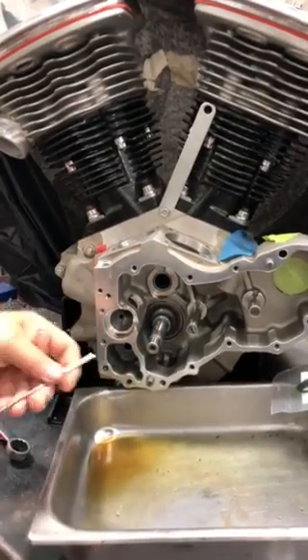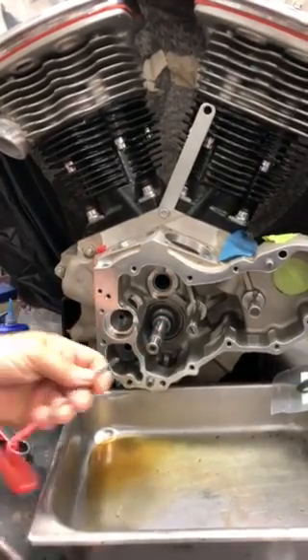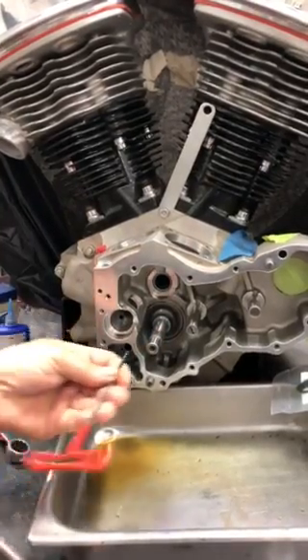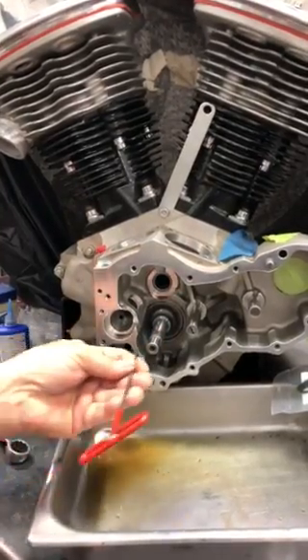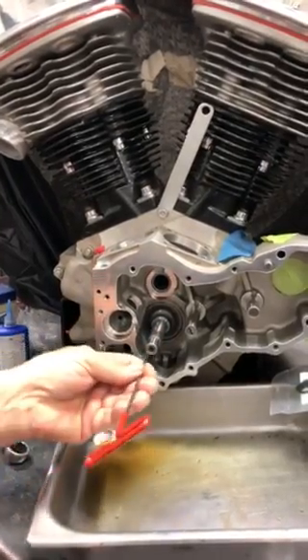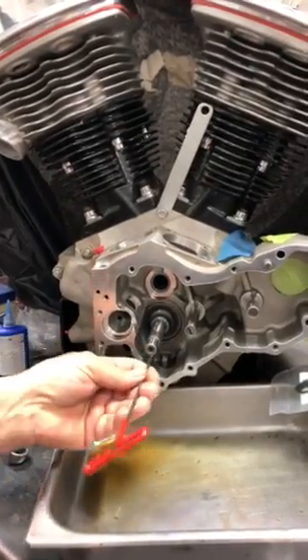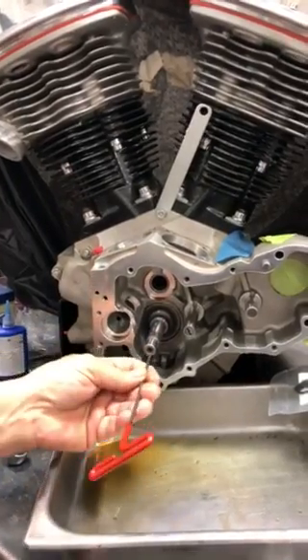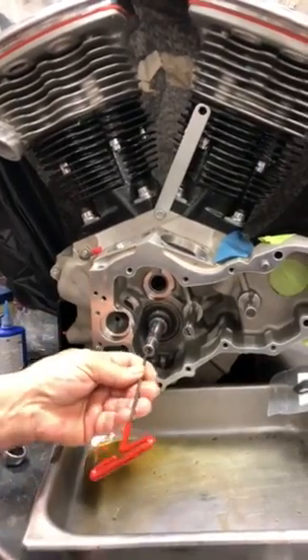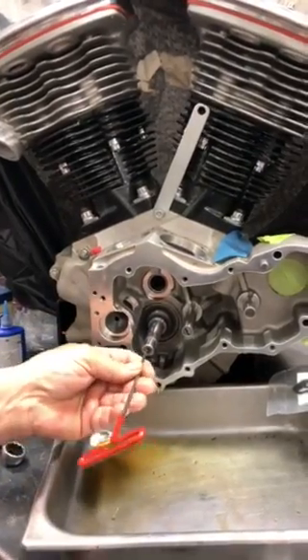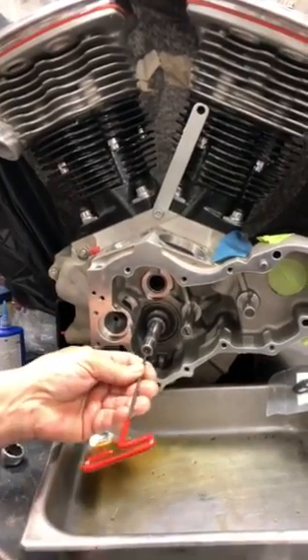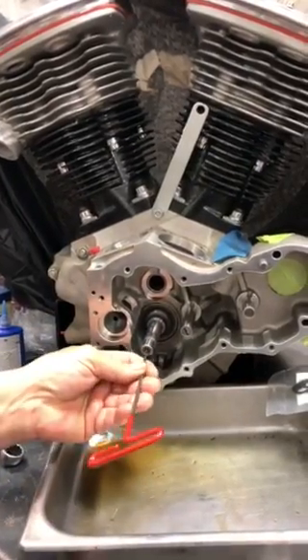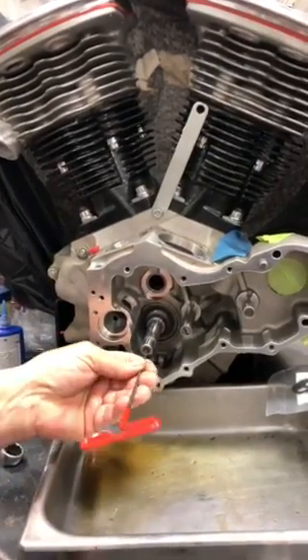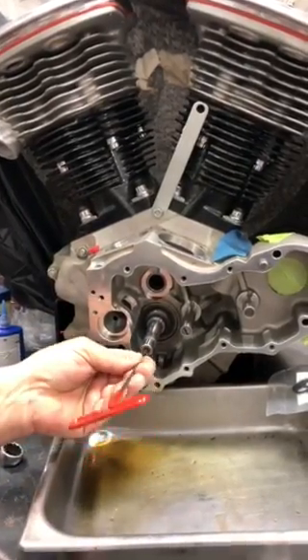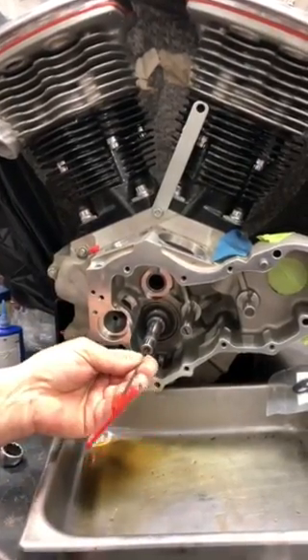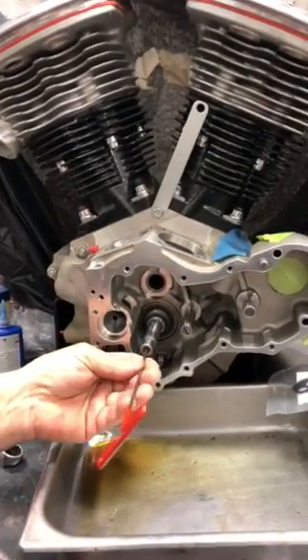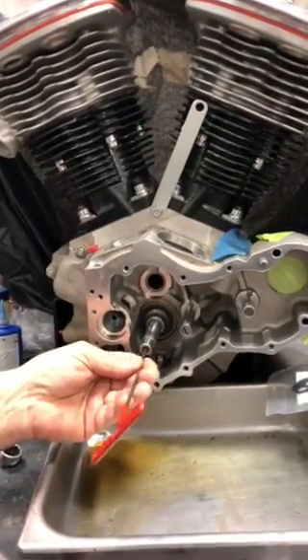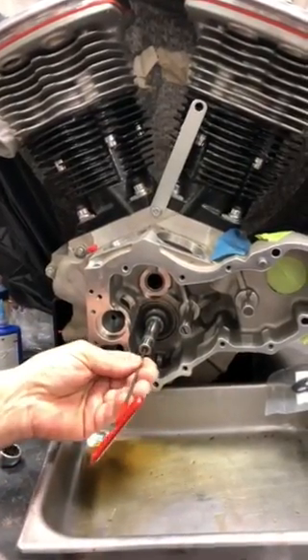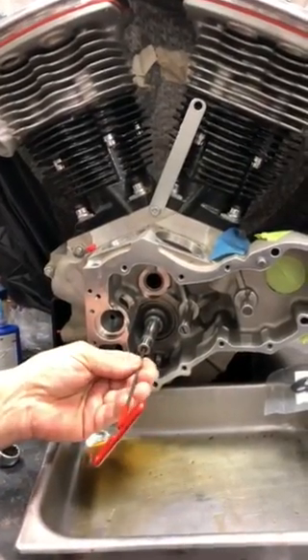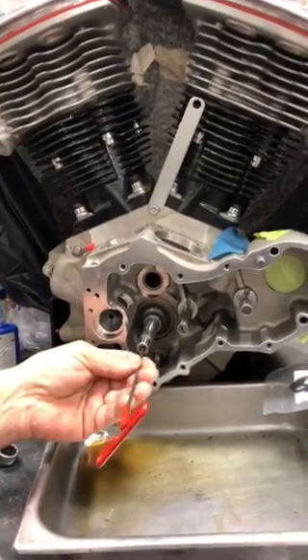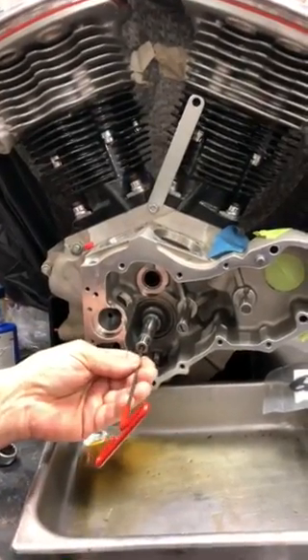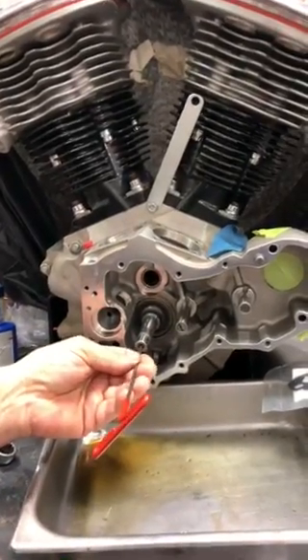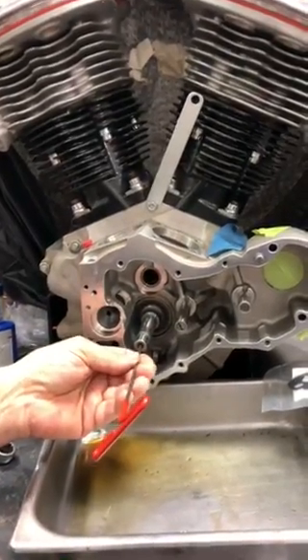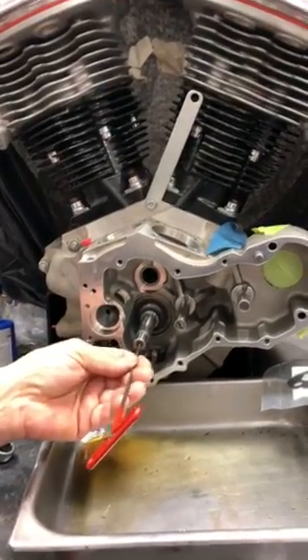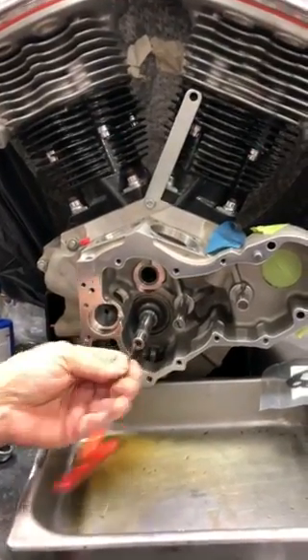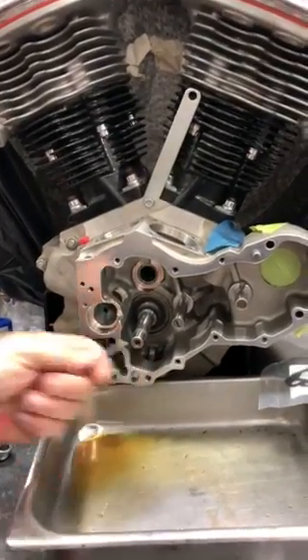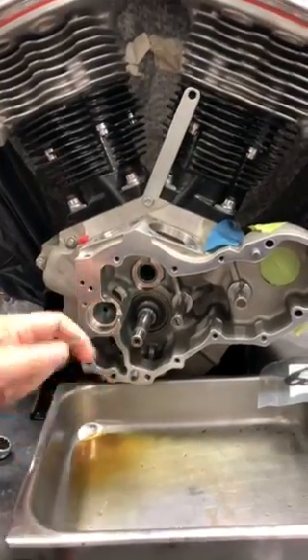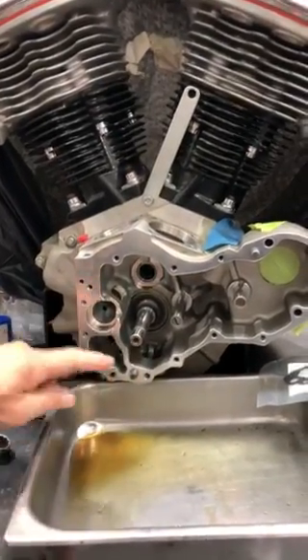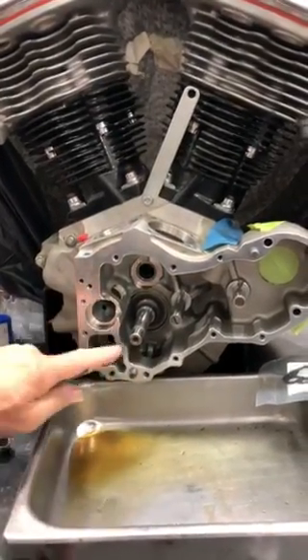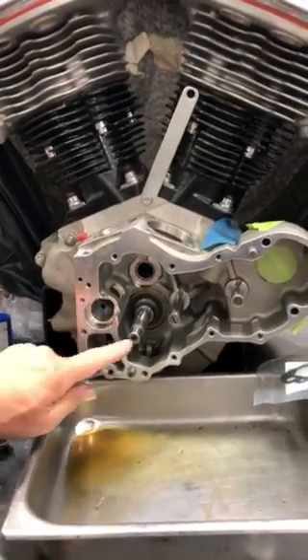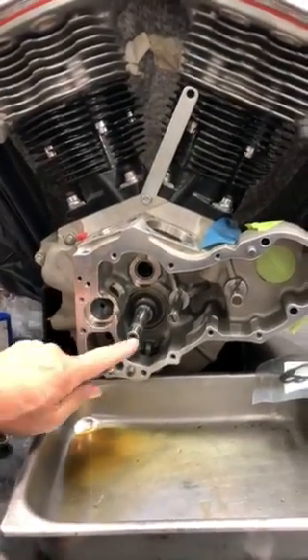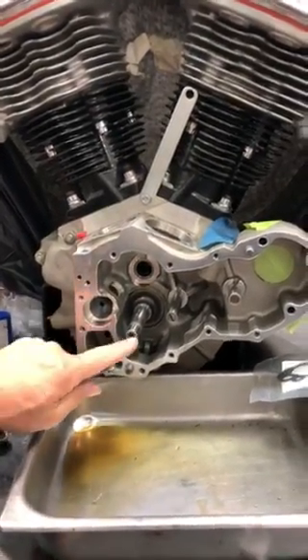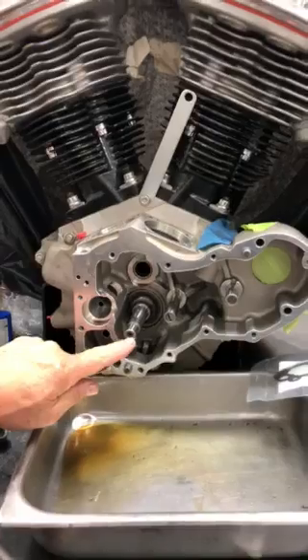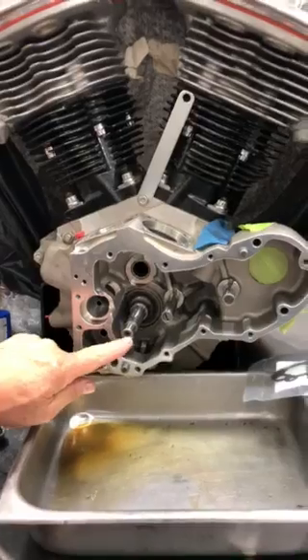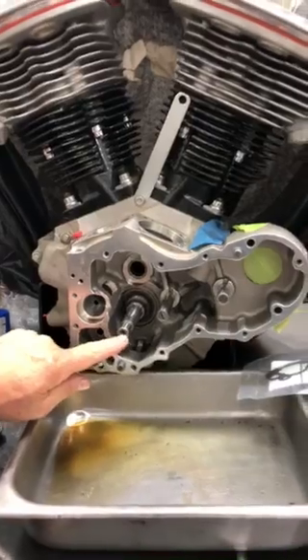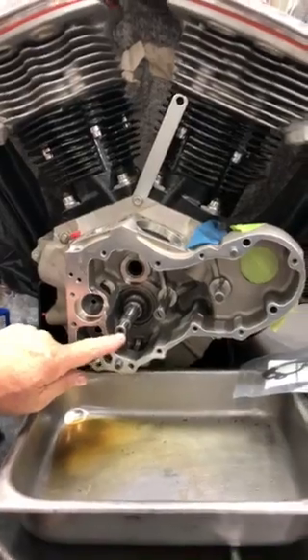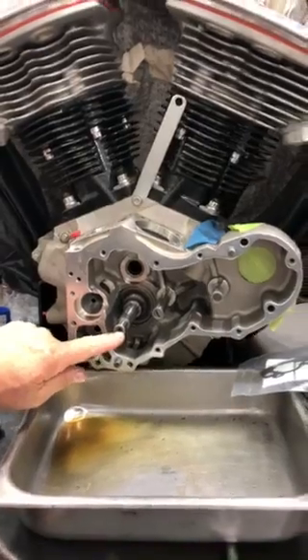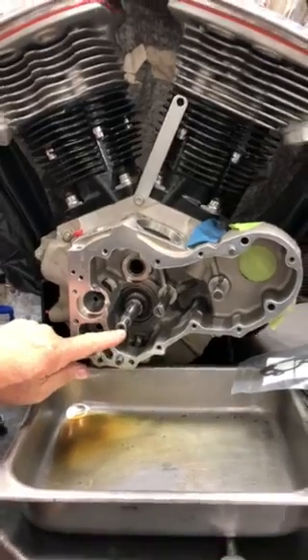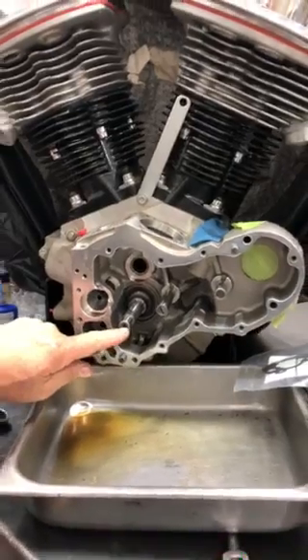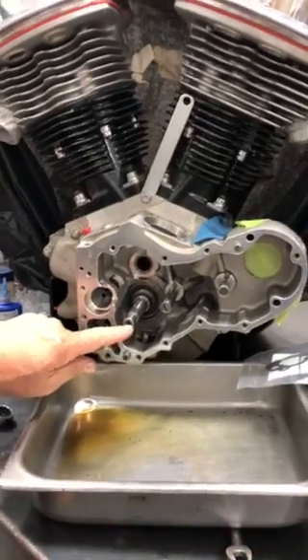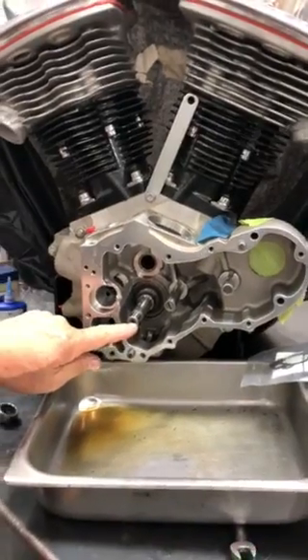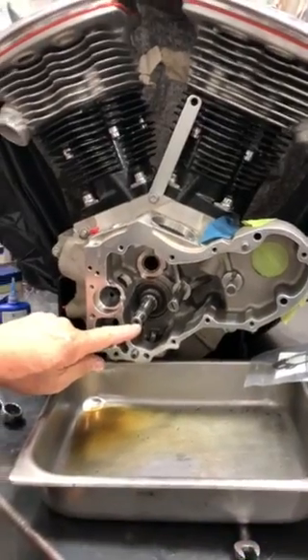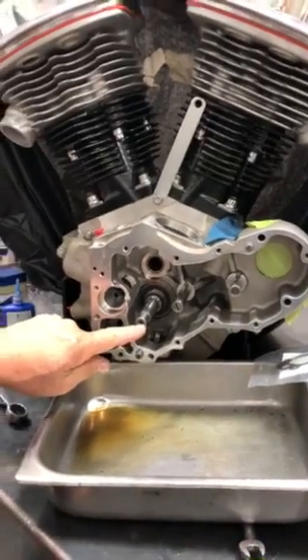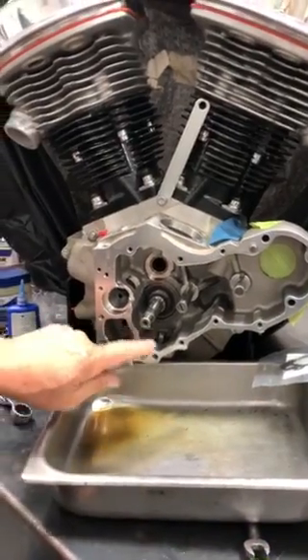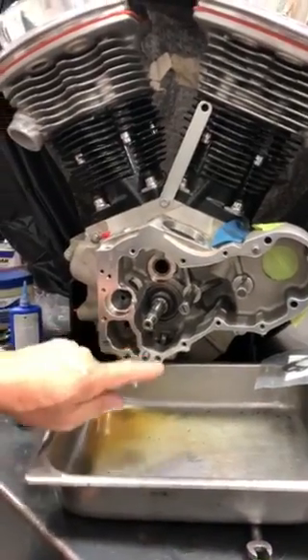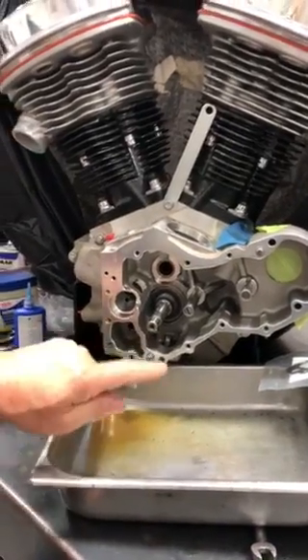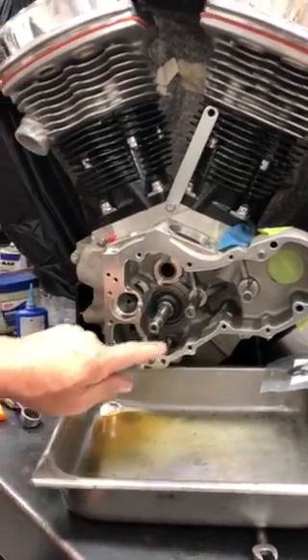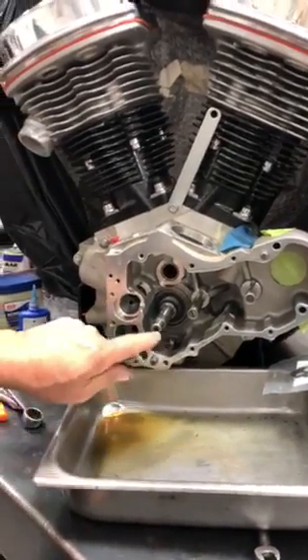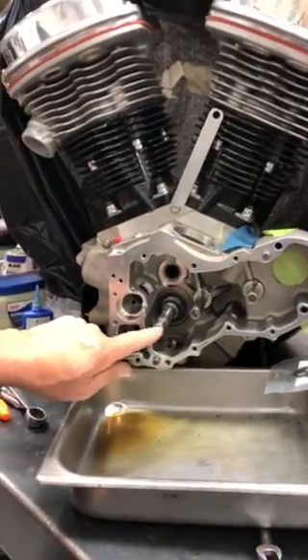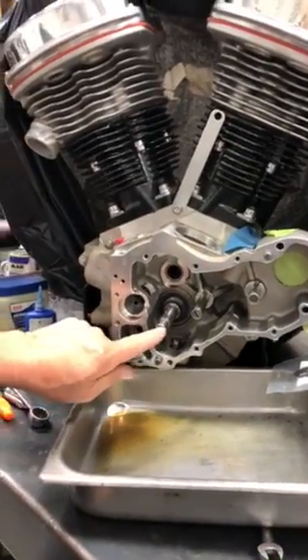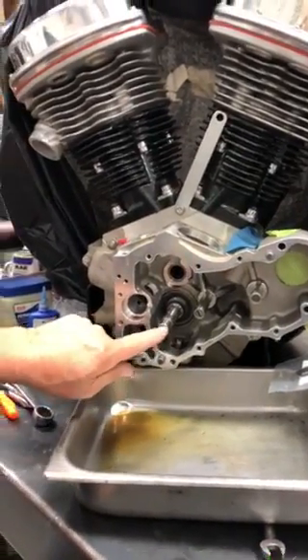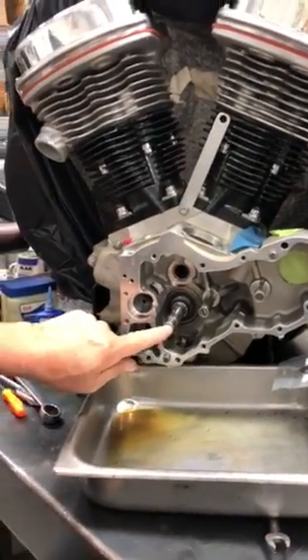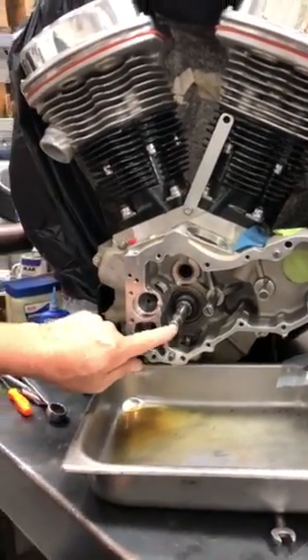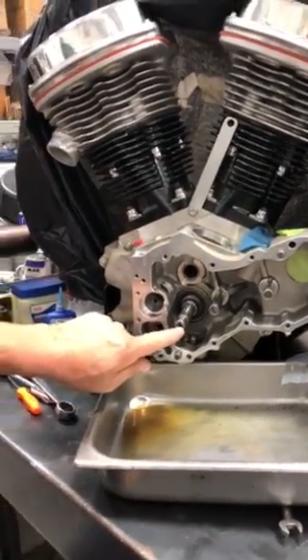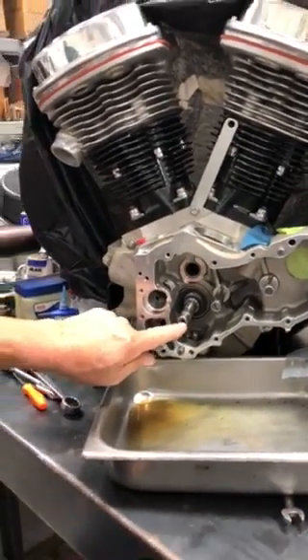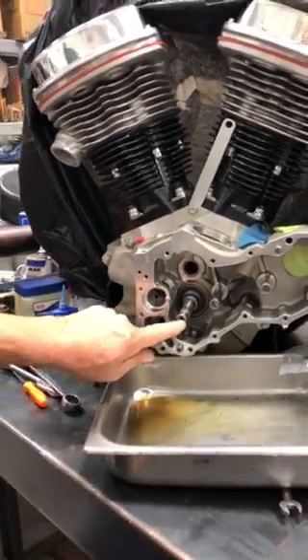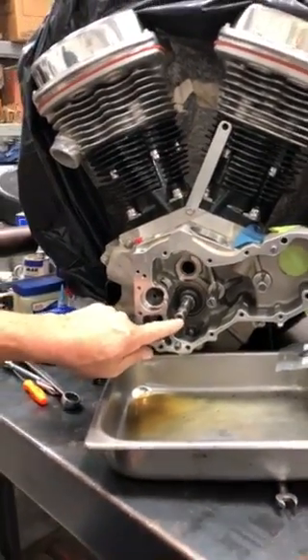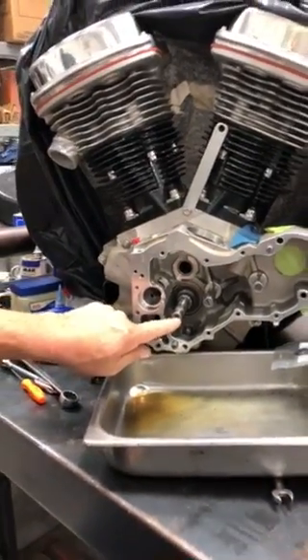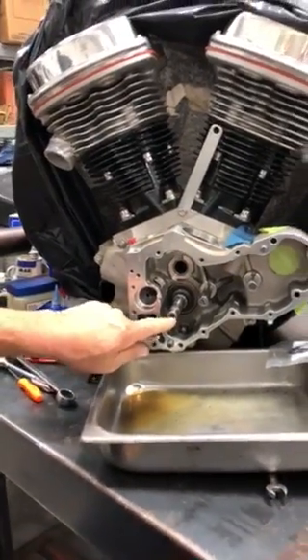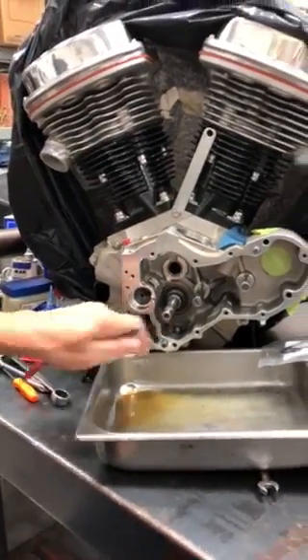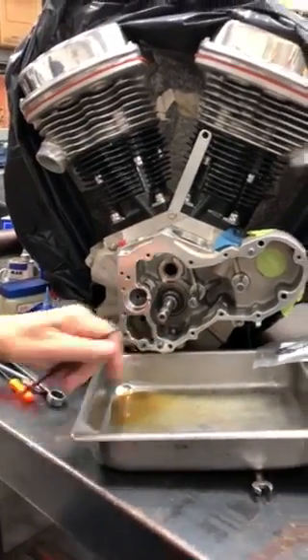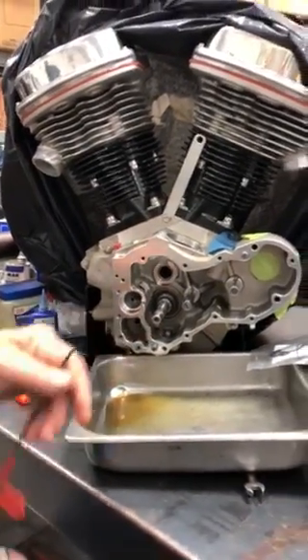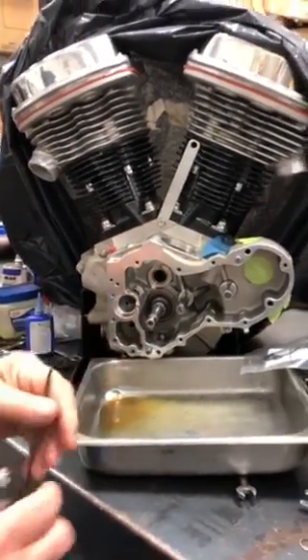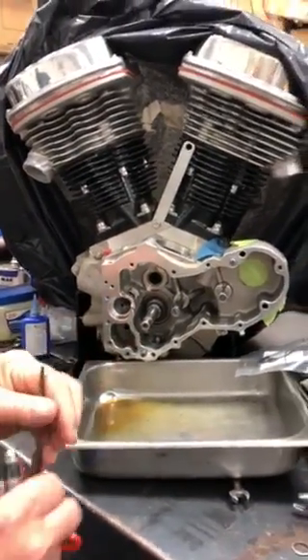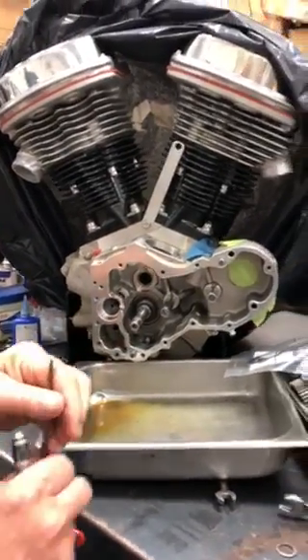And then I pulled the plug out of the end of the crankshaft and drilled a hole in it, so it's end oiling all the time.